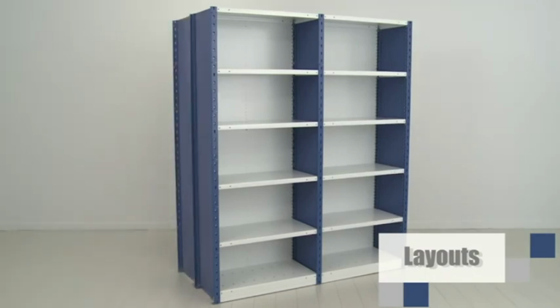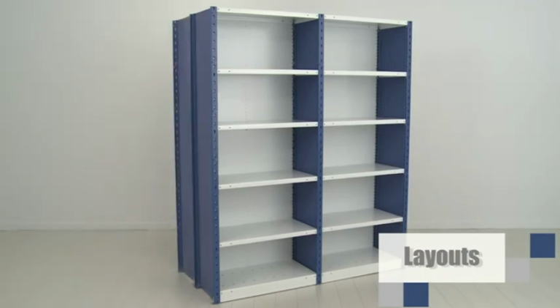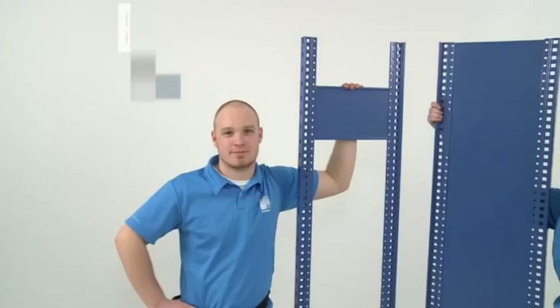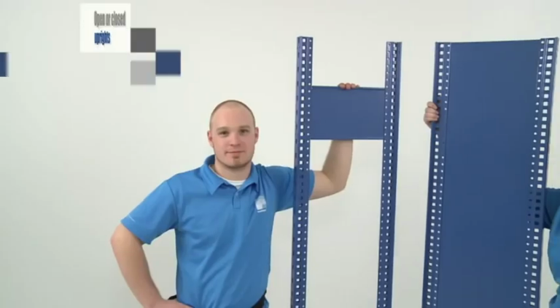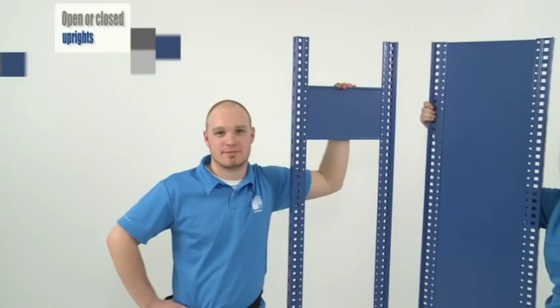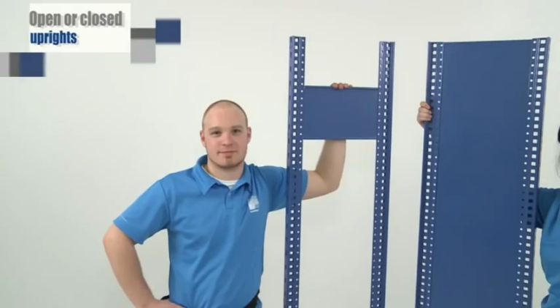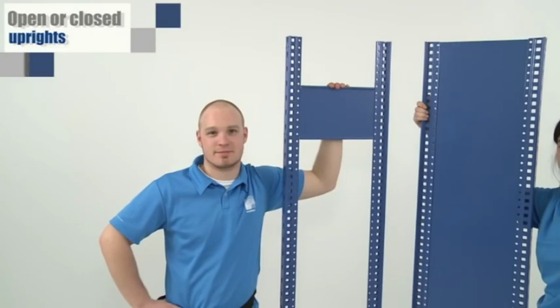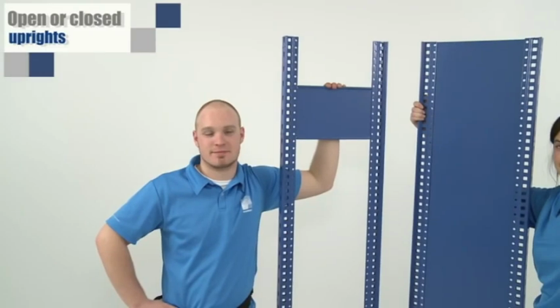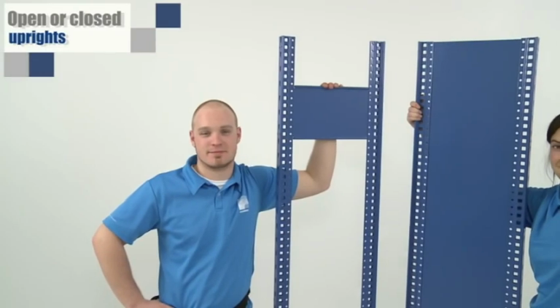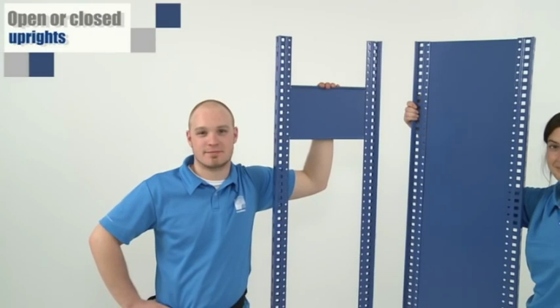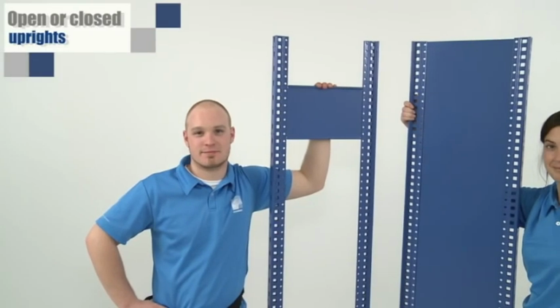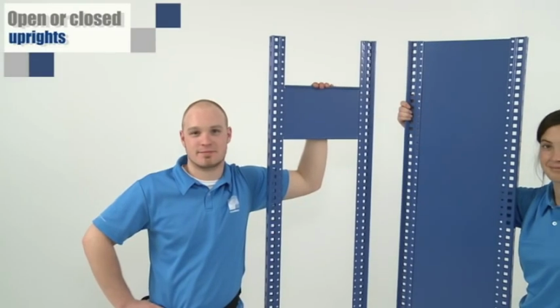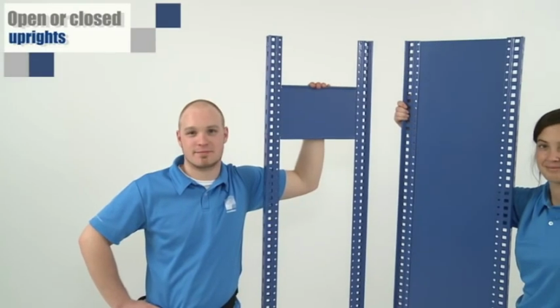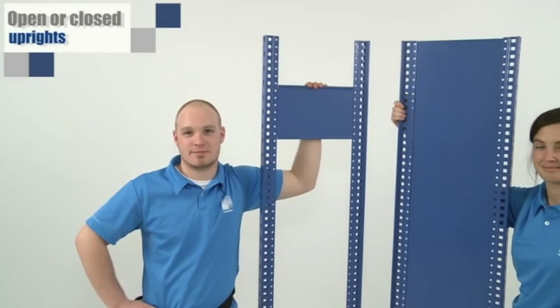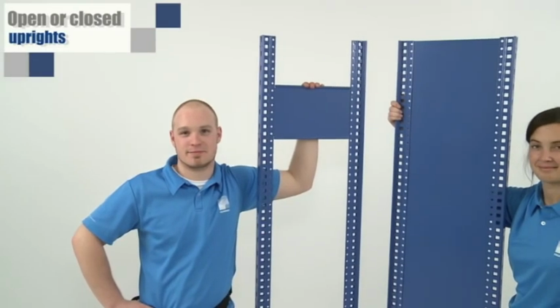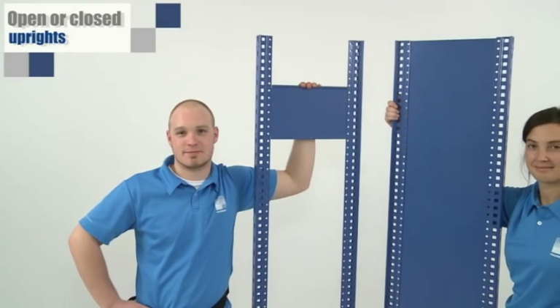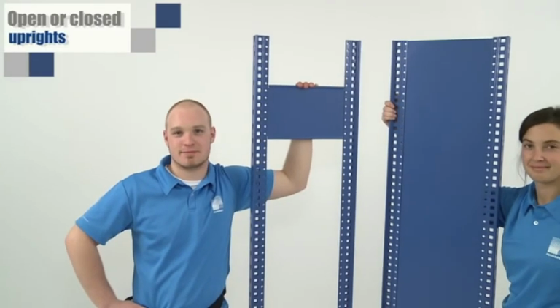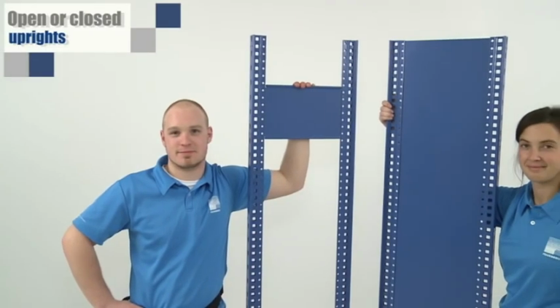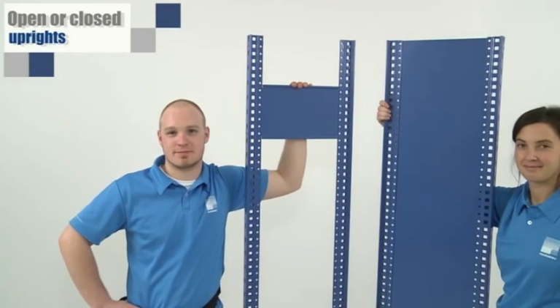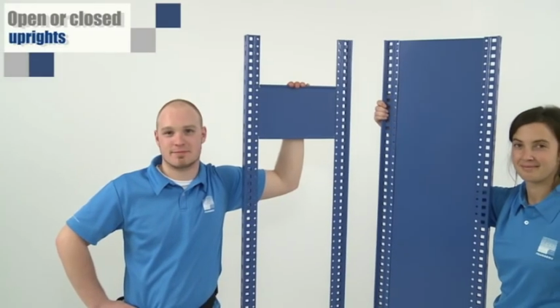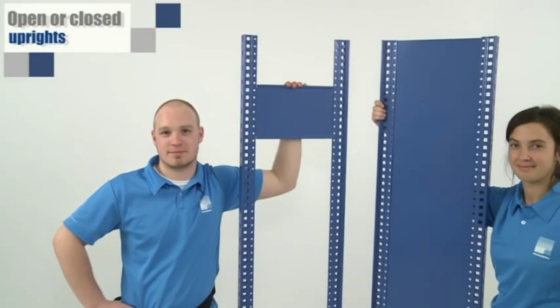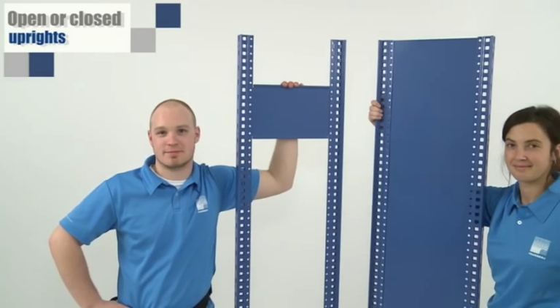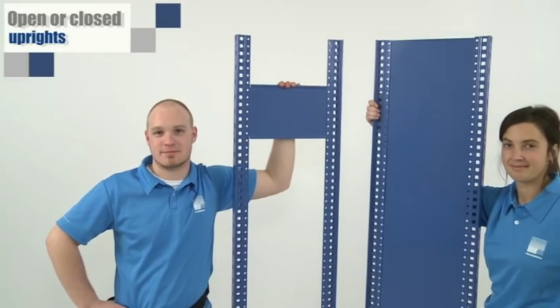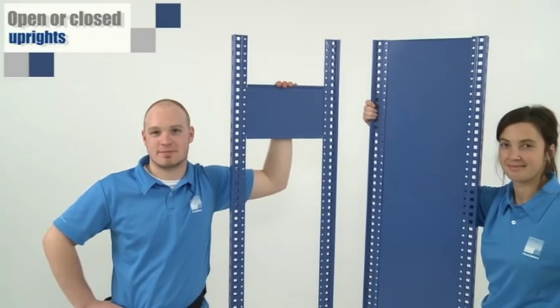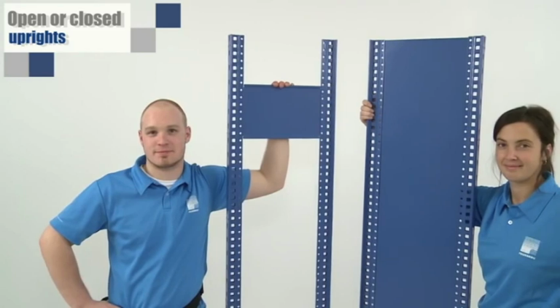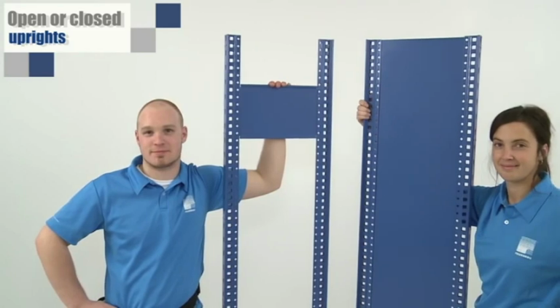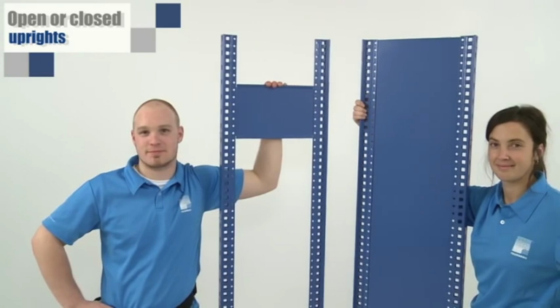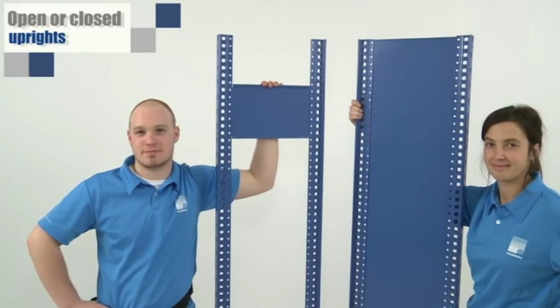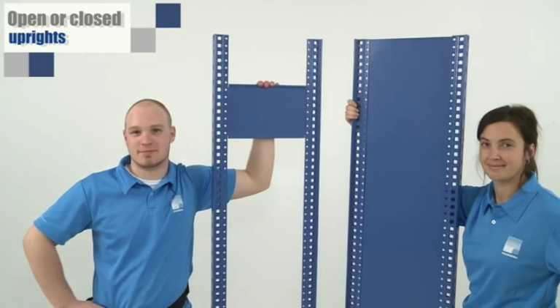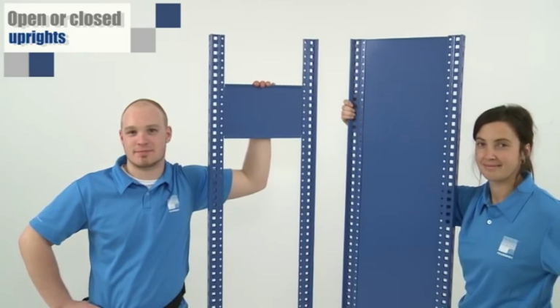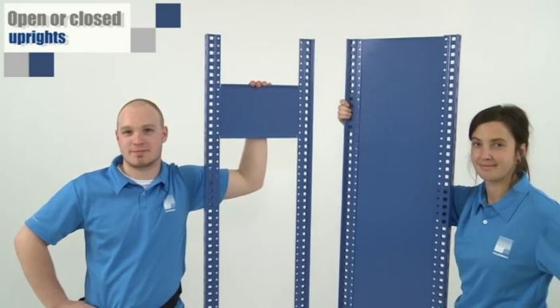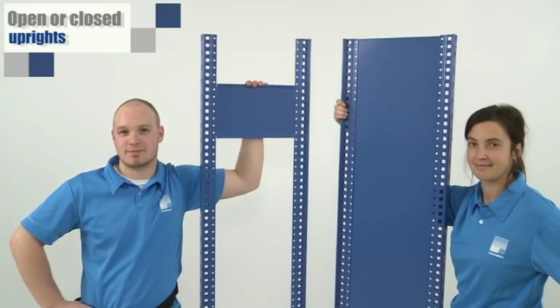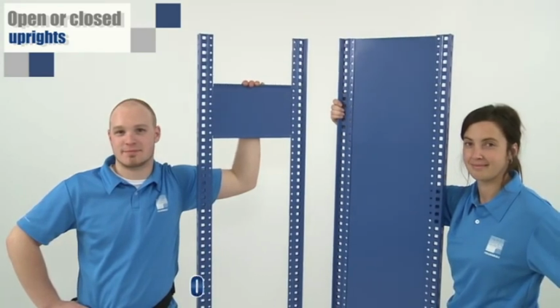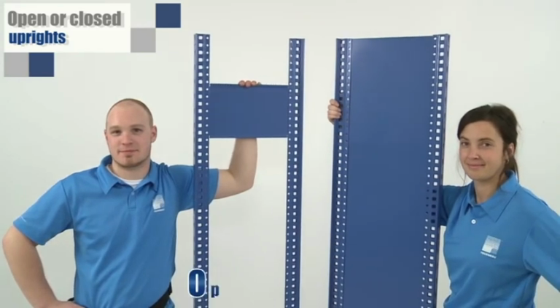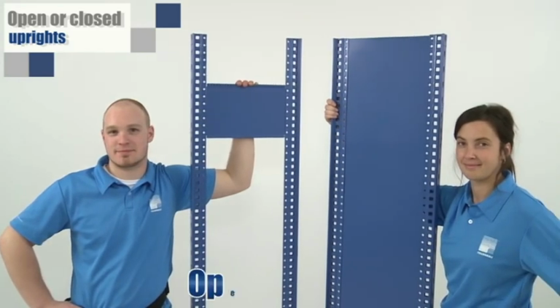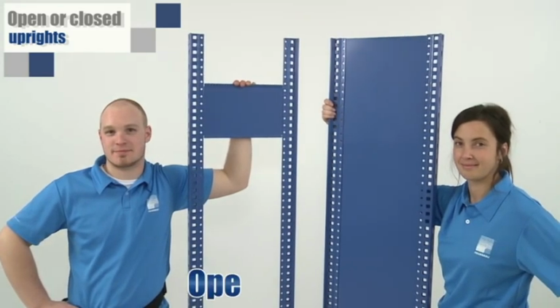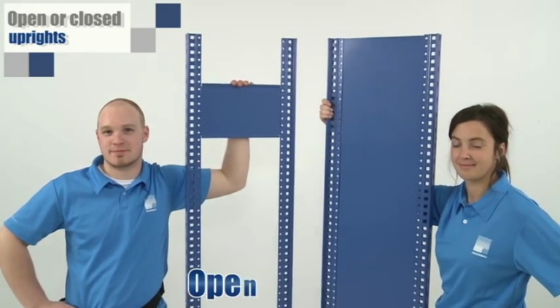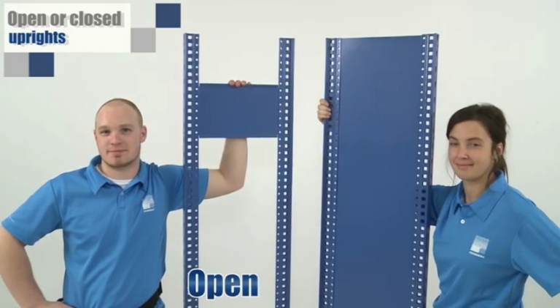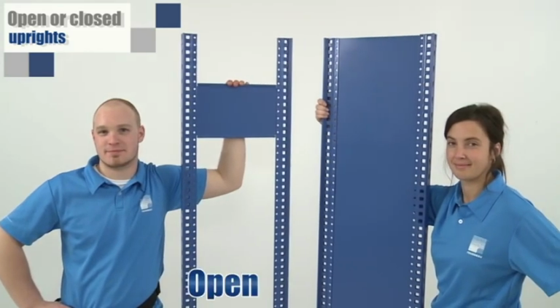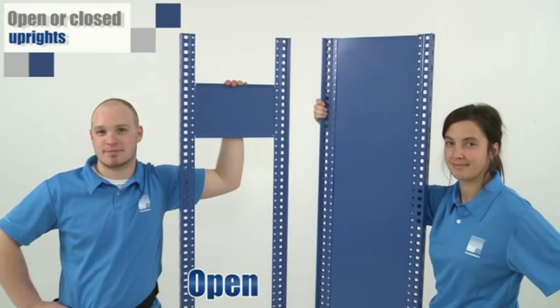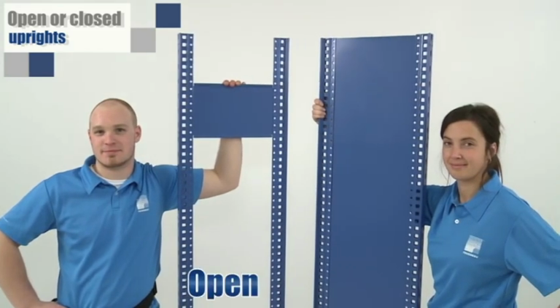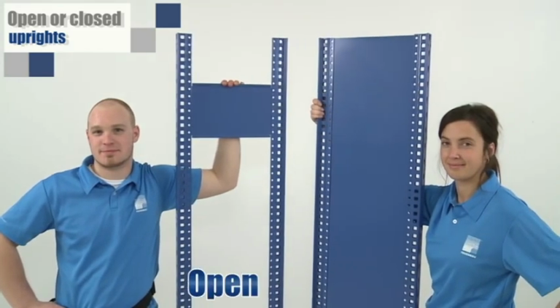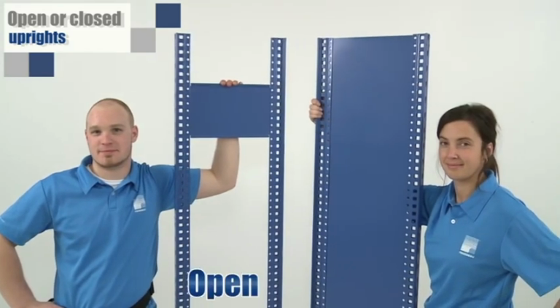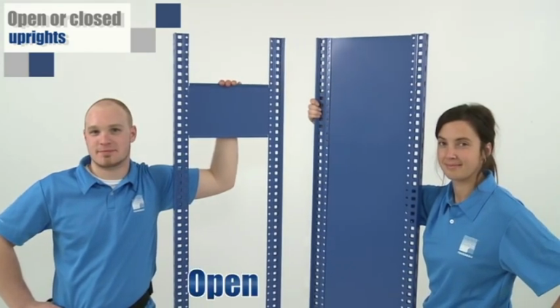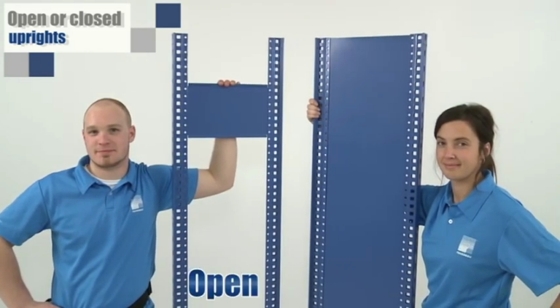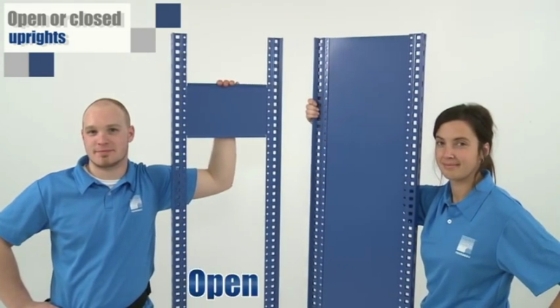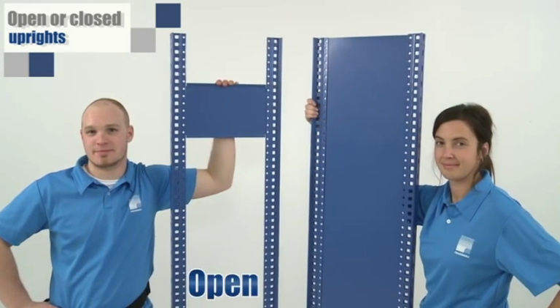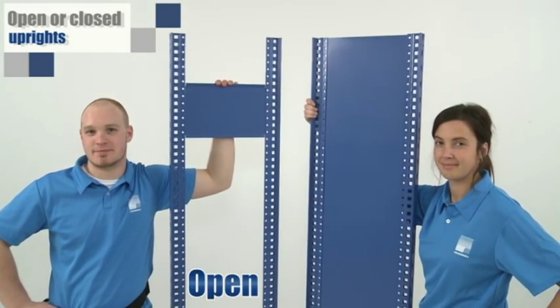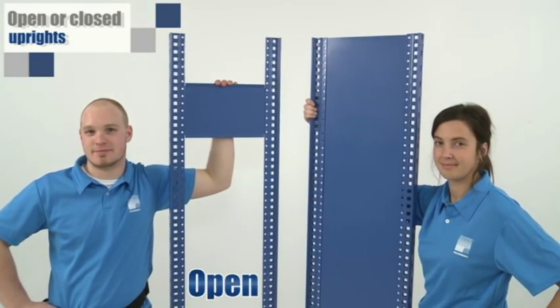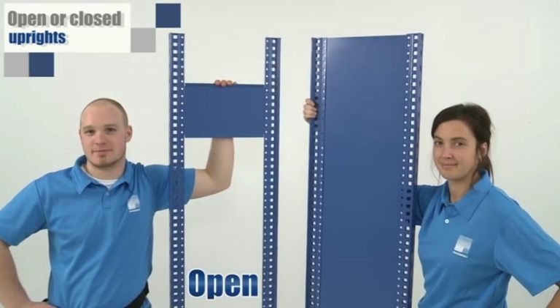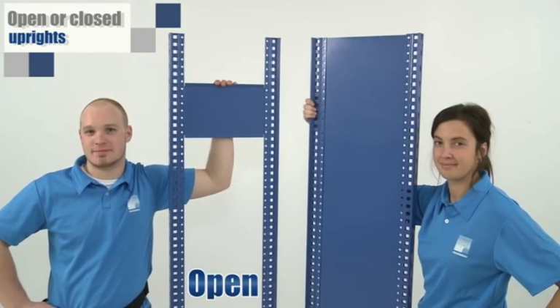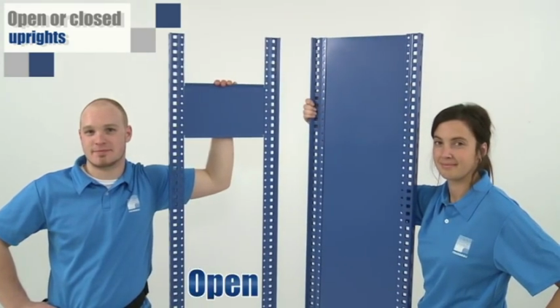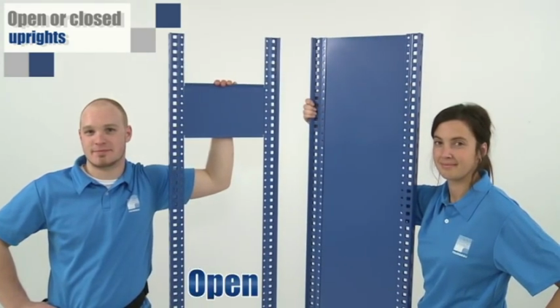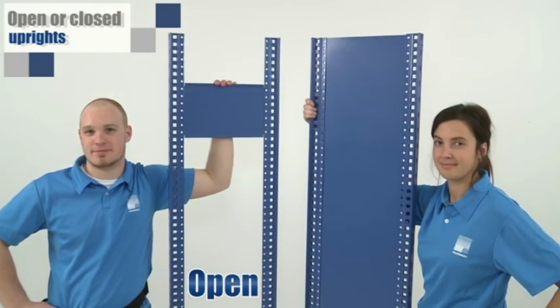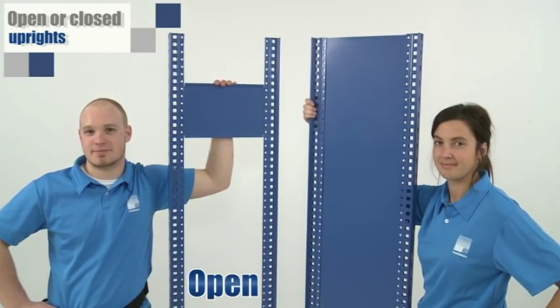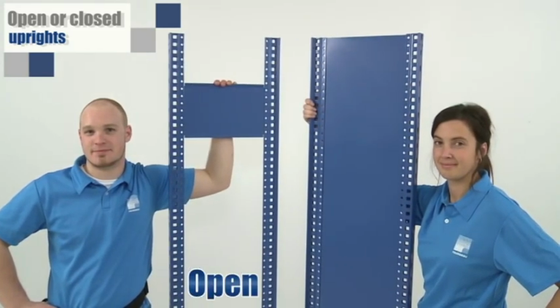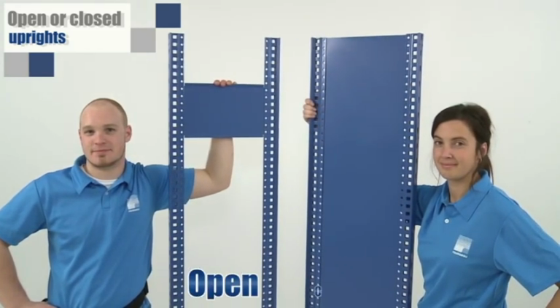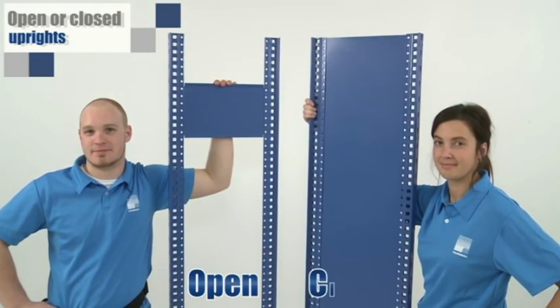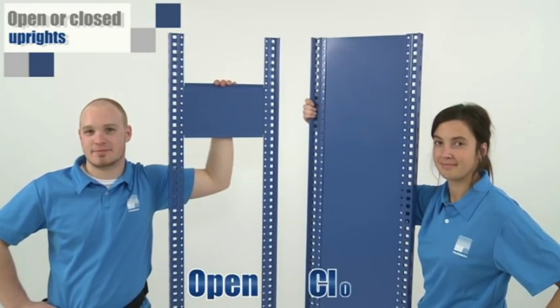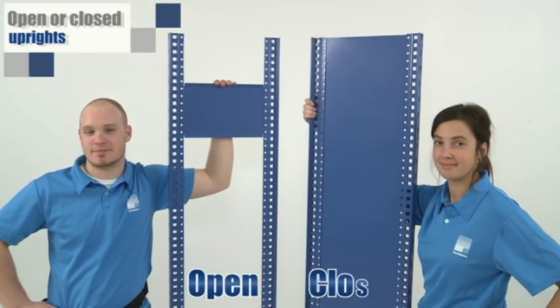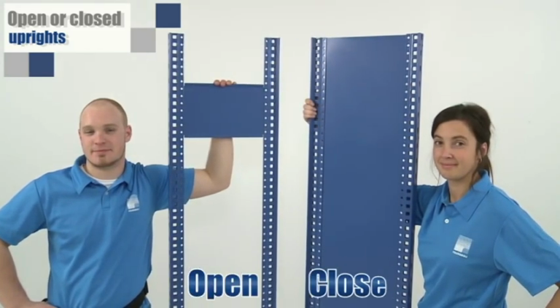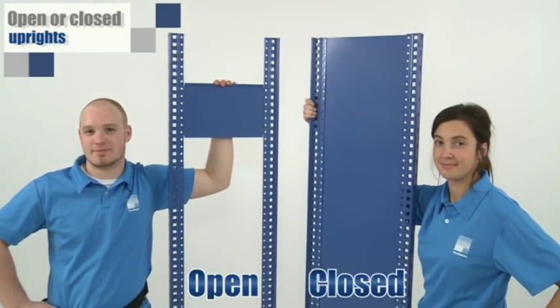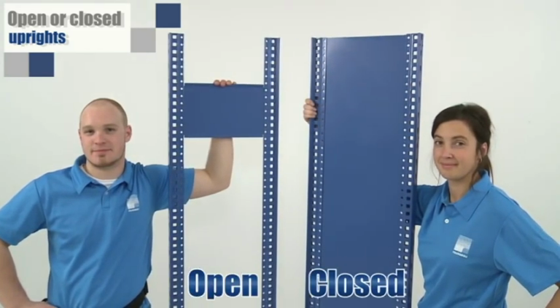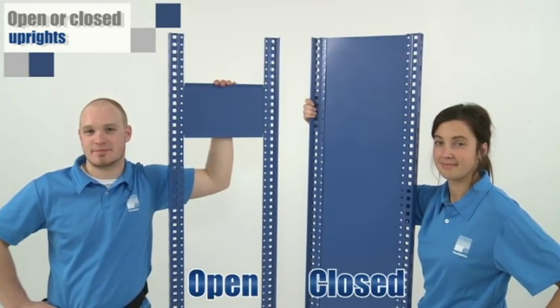The spider system has two types of uprights: open, with ladder braces, and closed uprights, with painted panels.